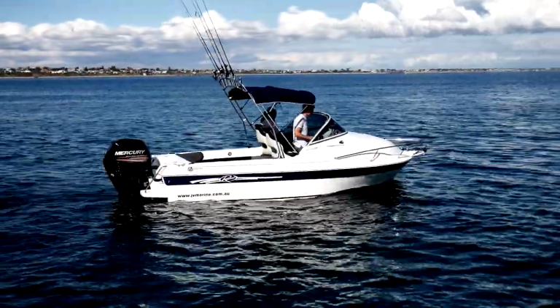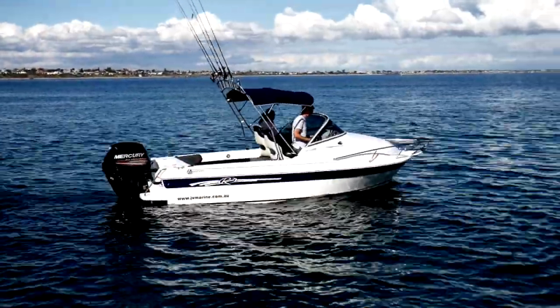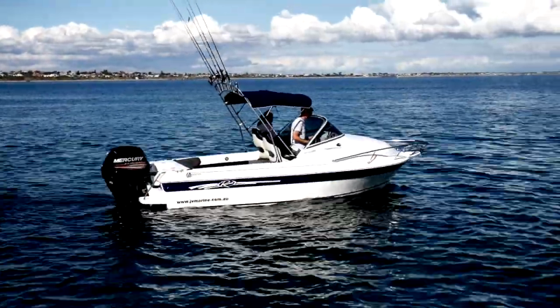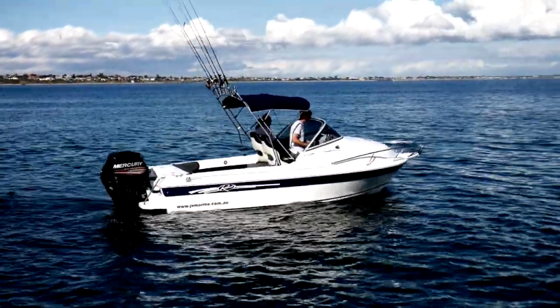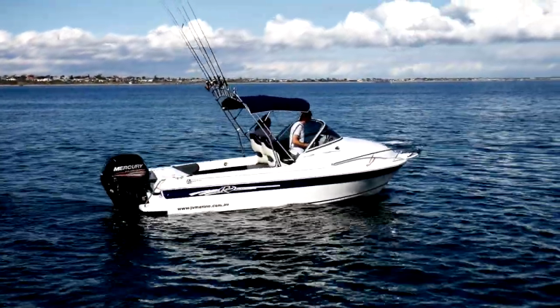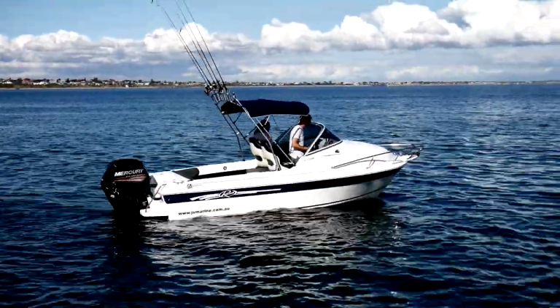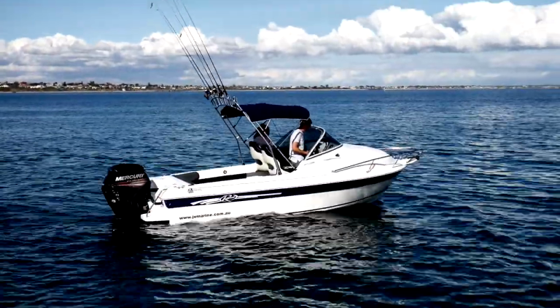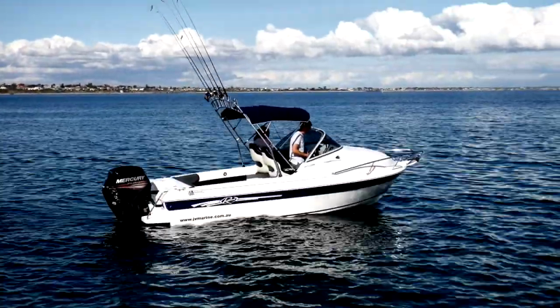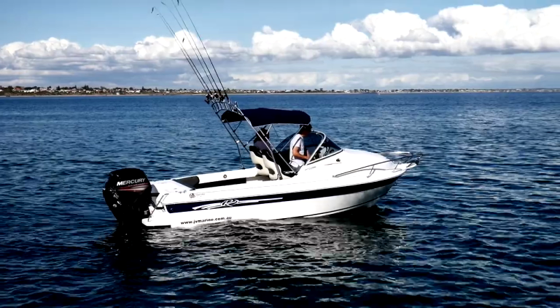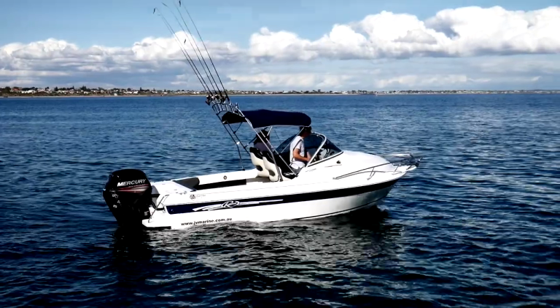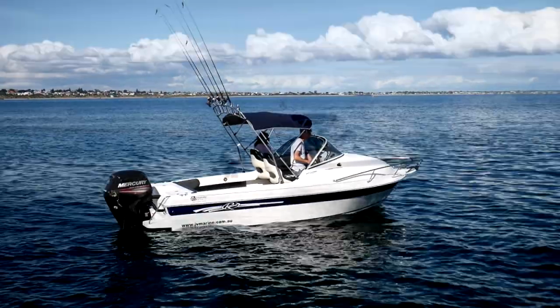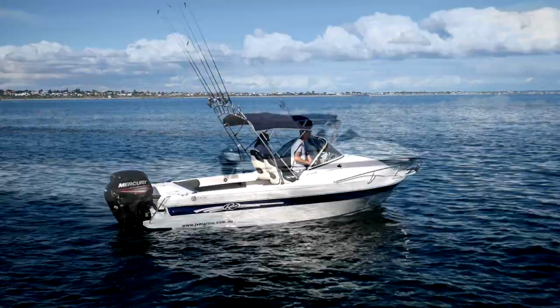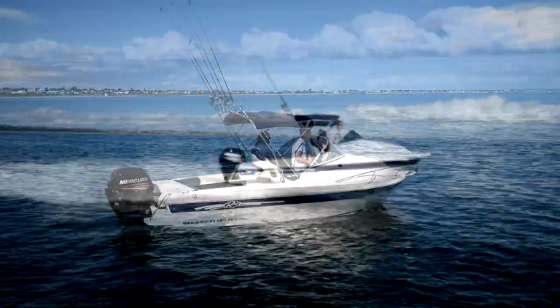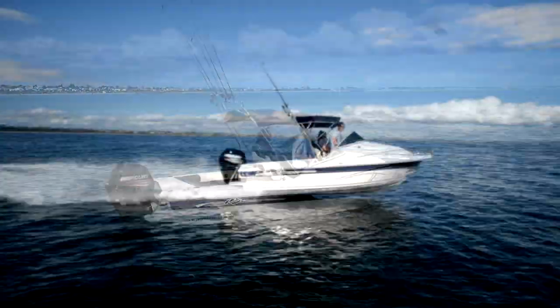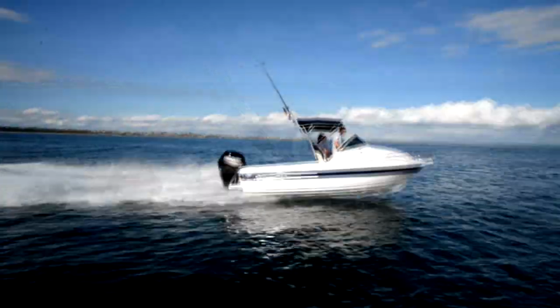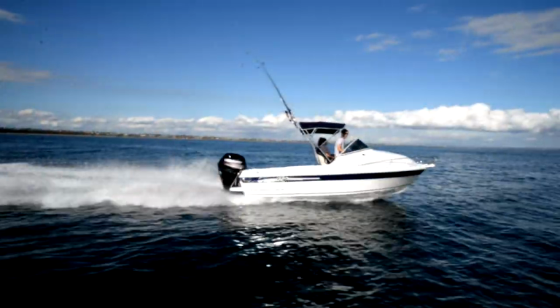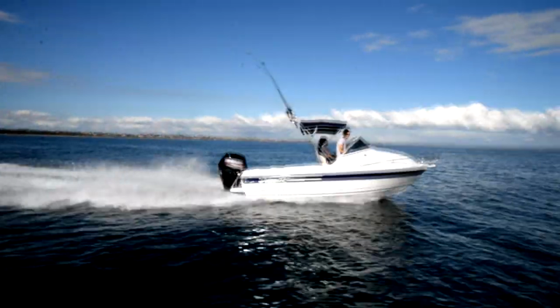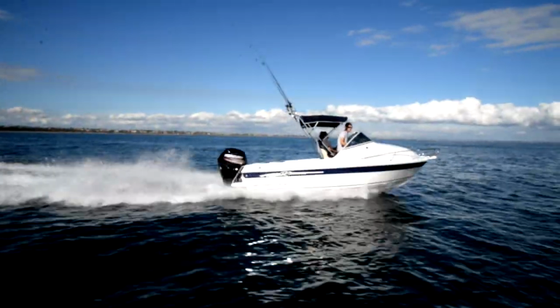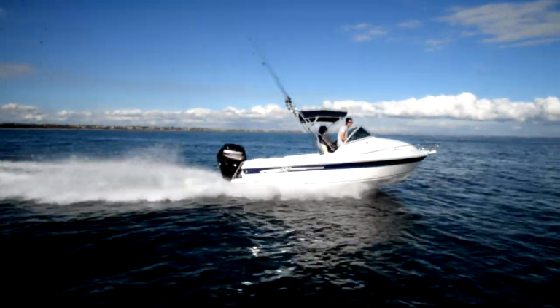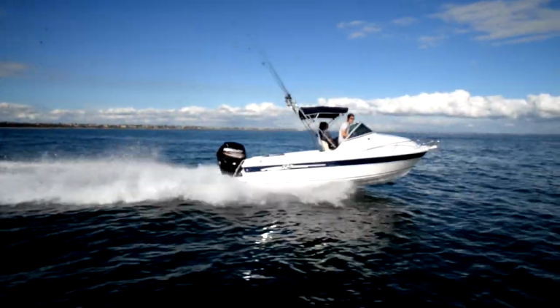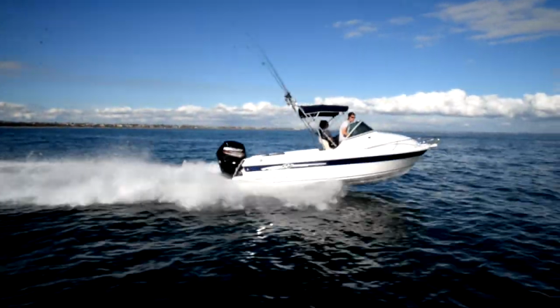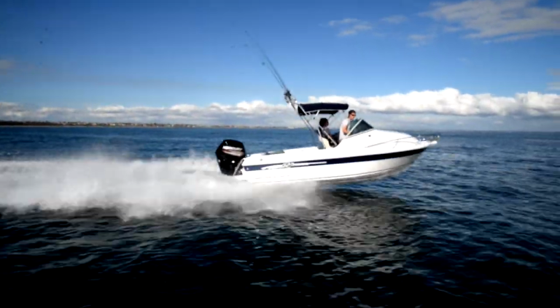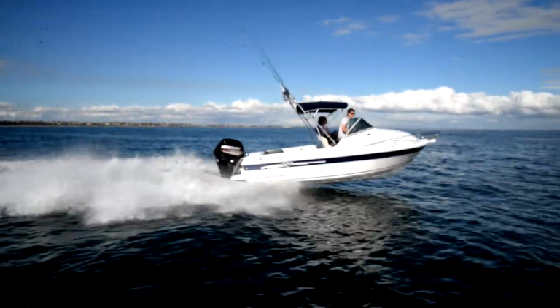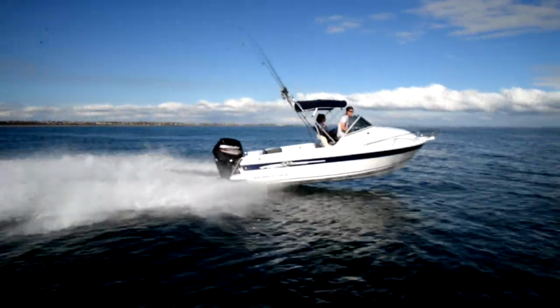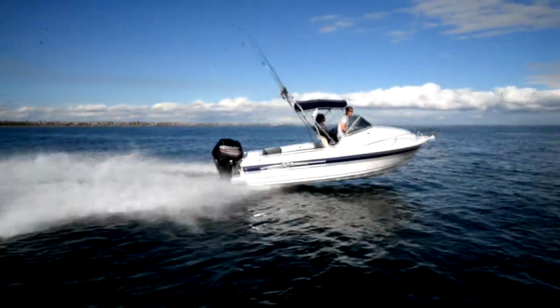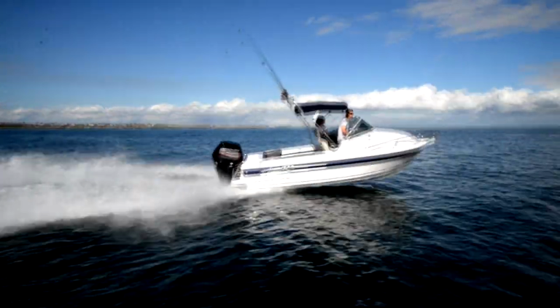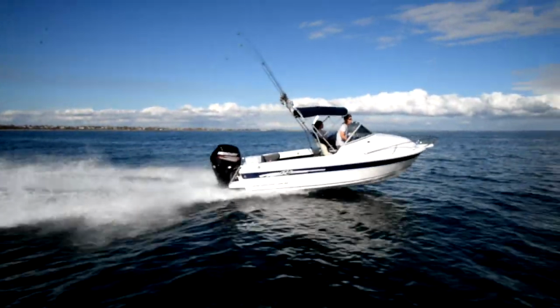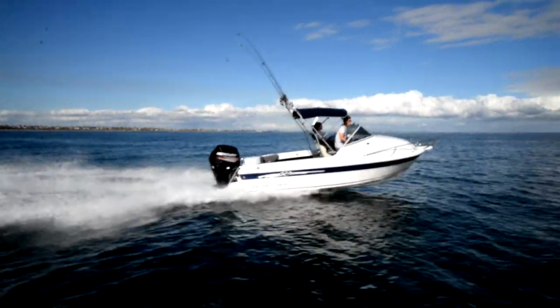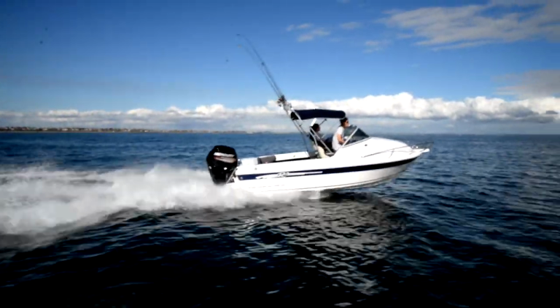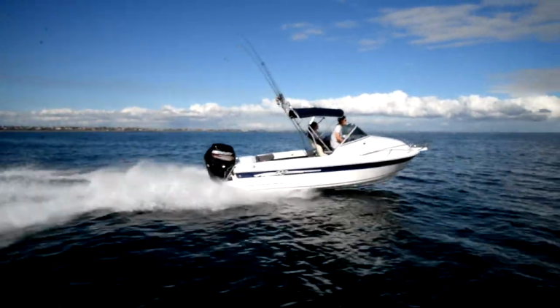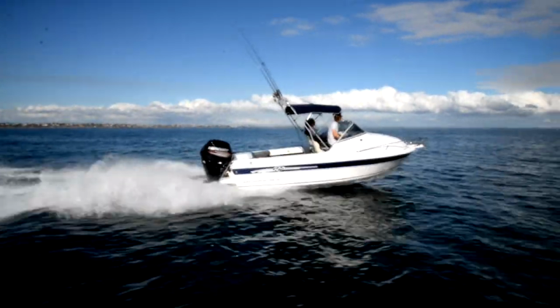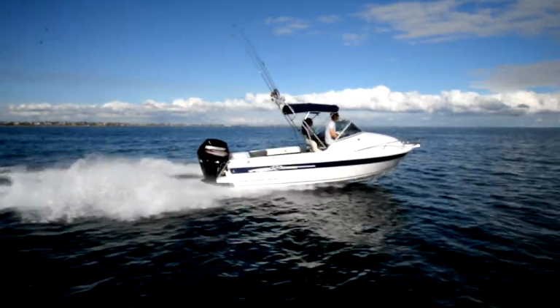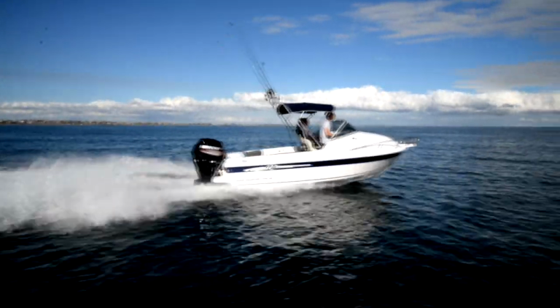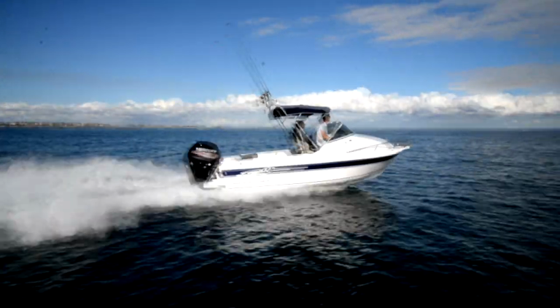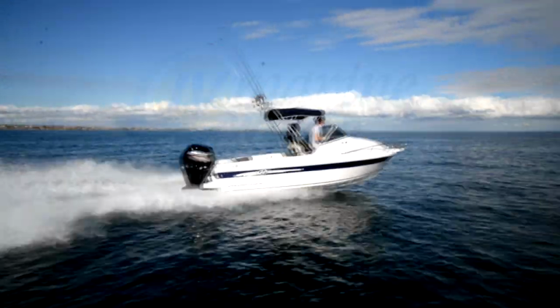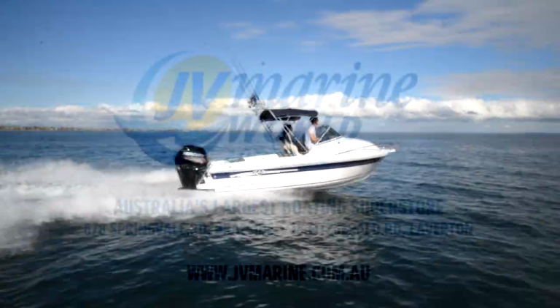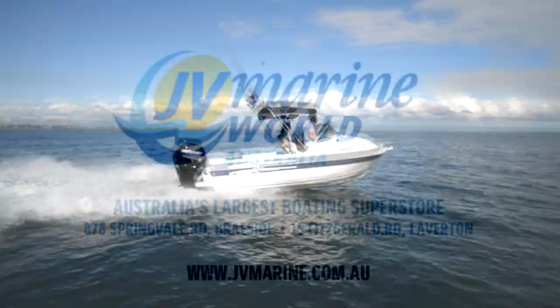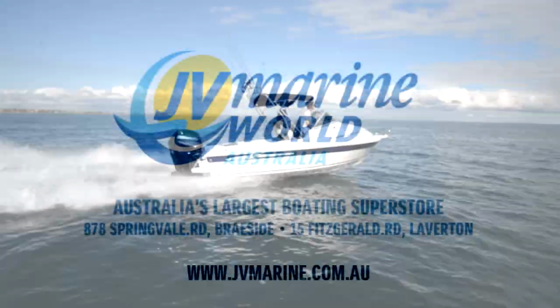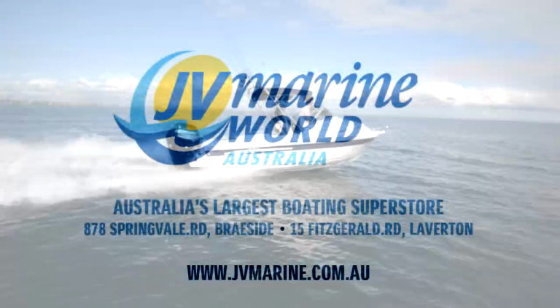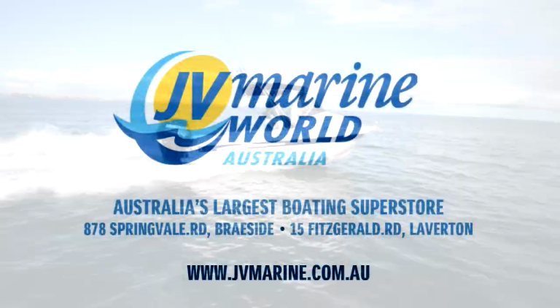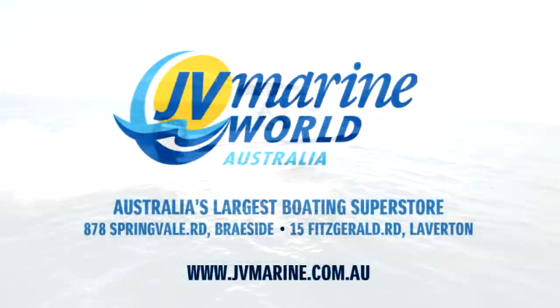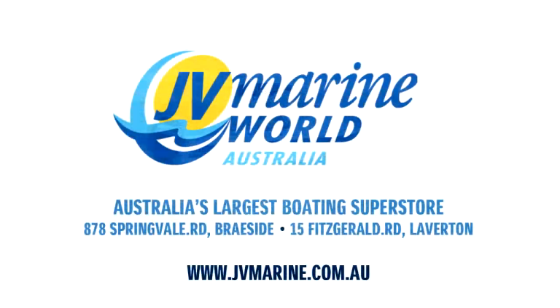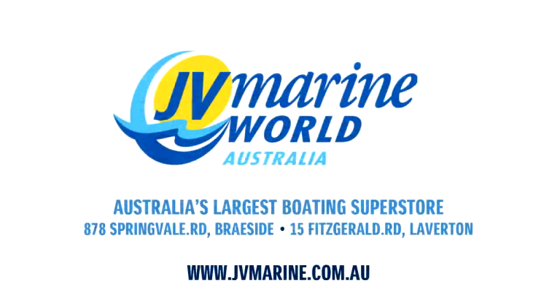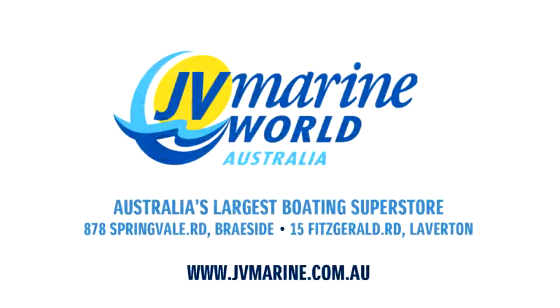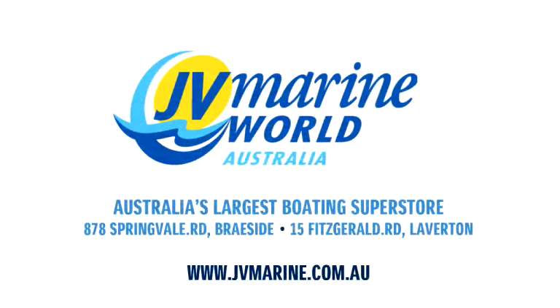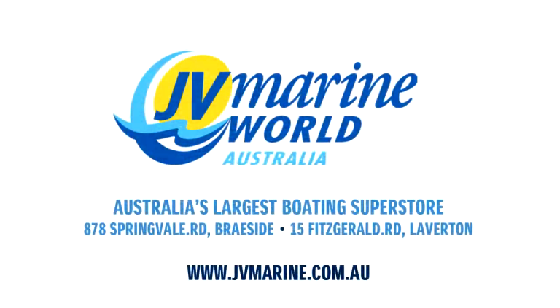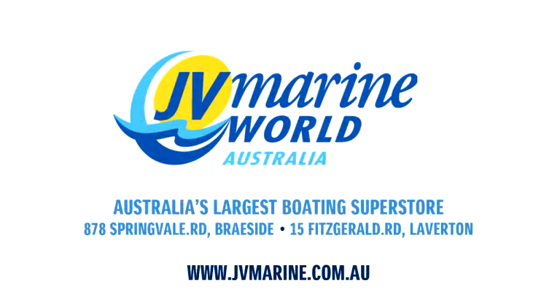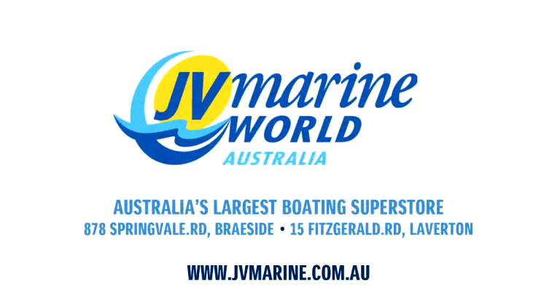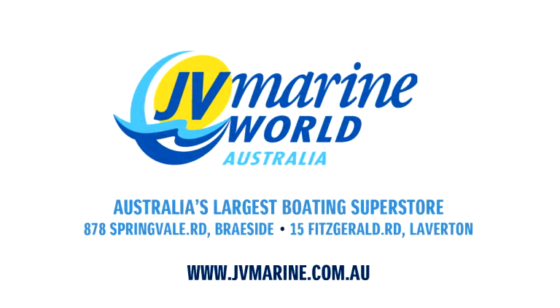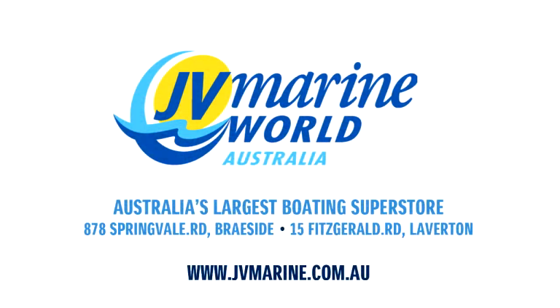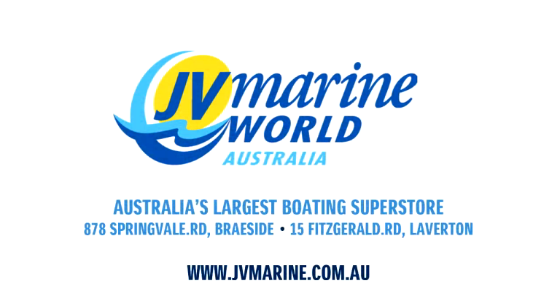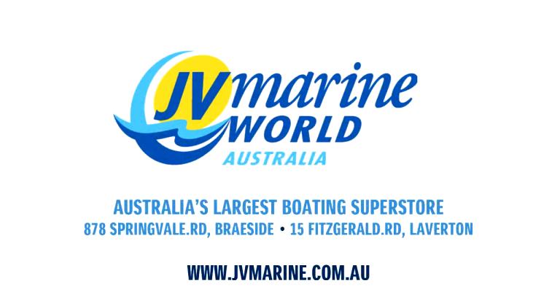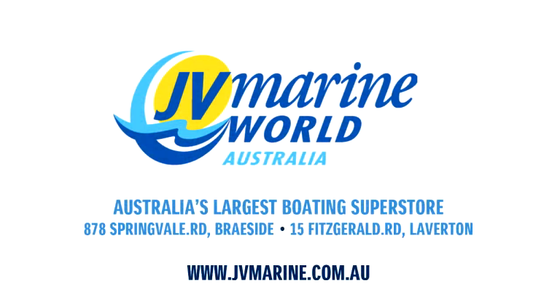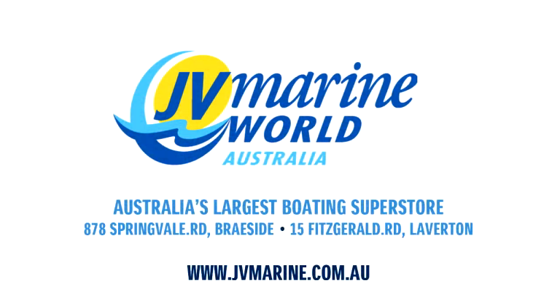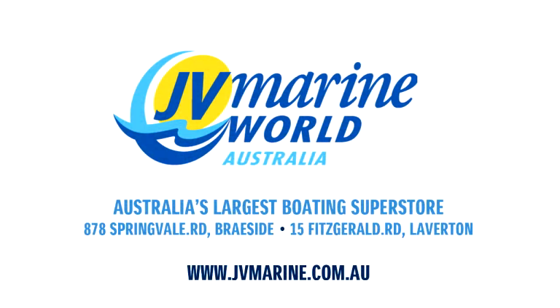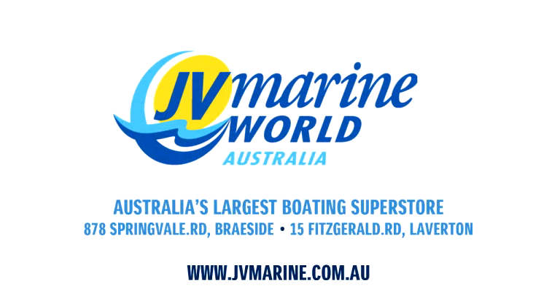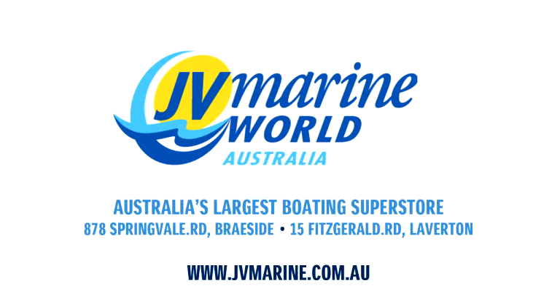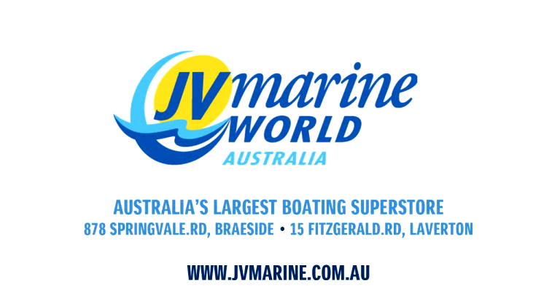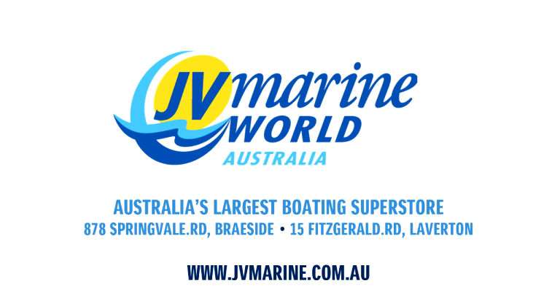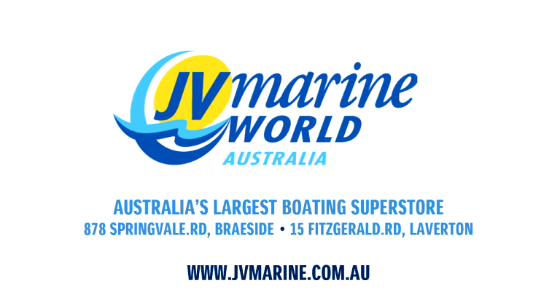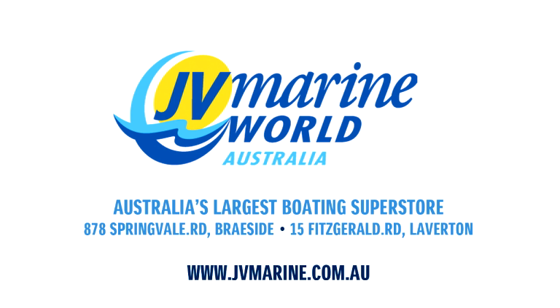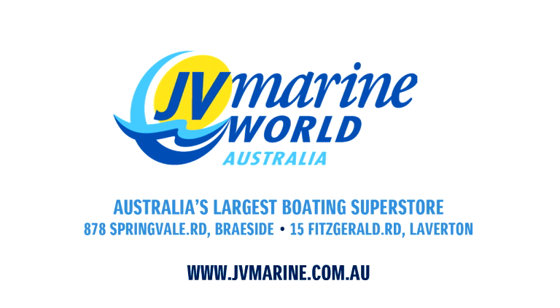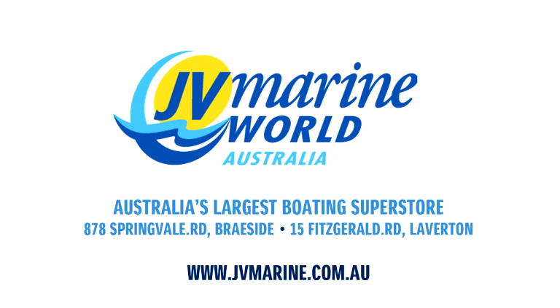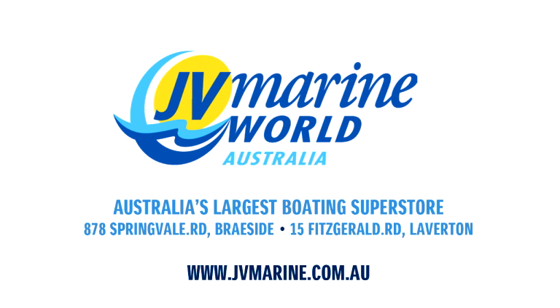To customize your next Revival dream machine, make sure you talk to the experts at JV Marine World Rayside and Lavalin stores.